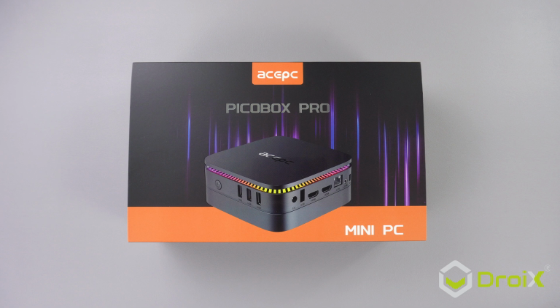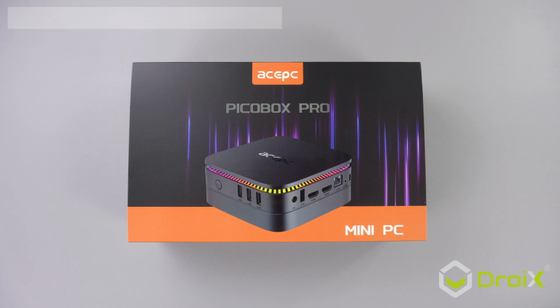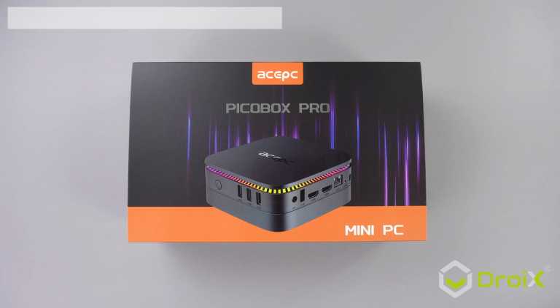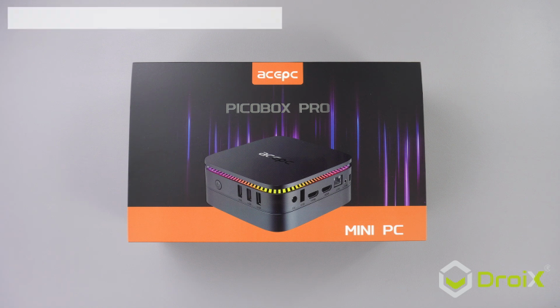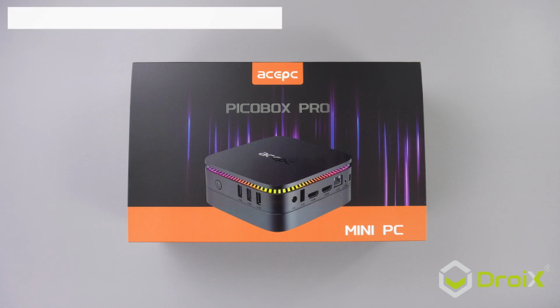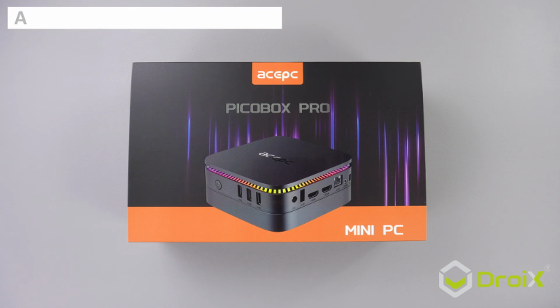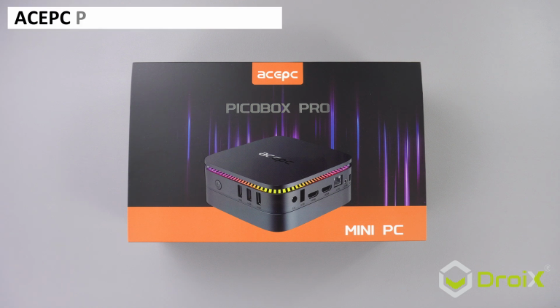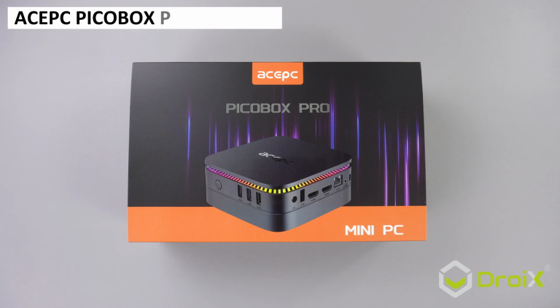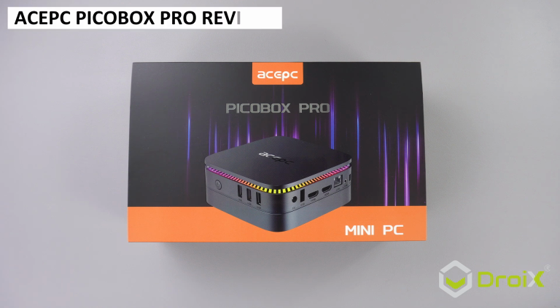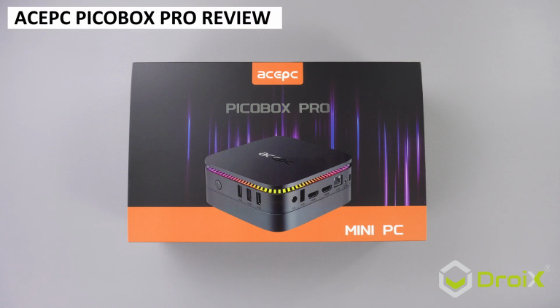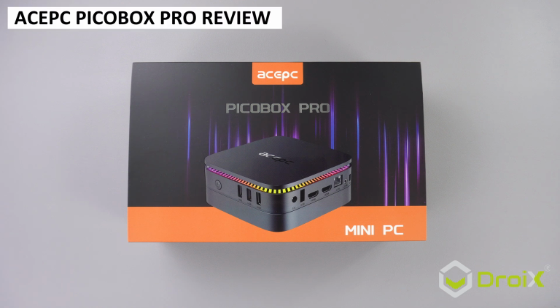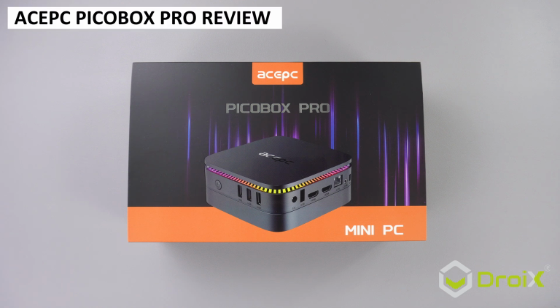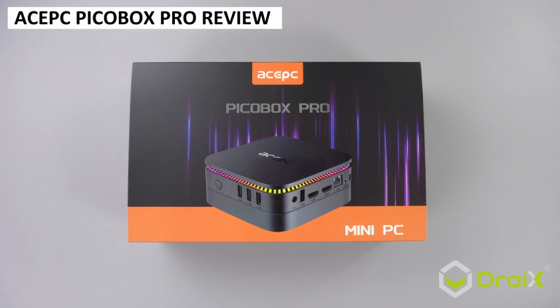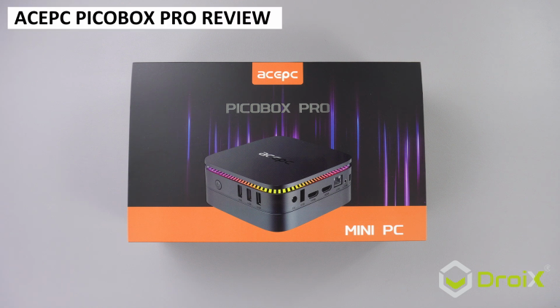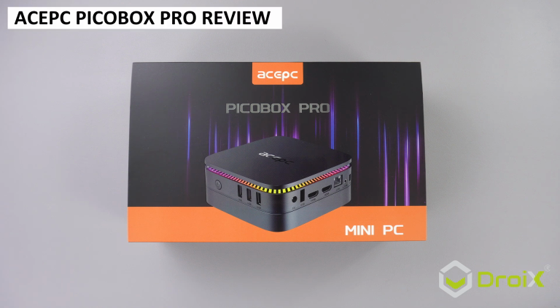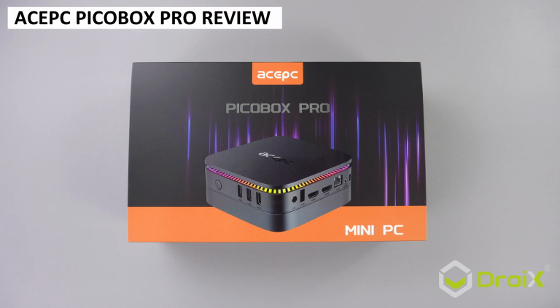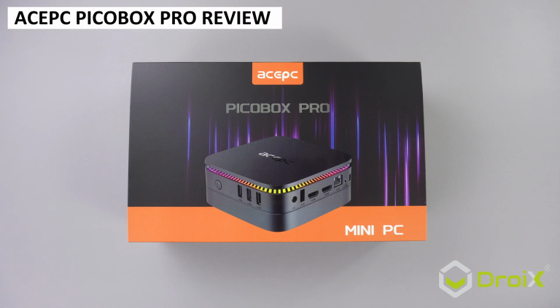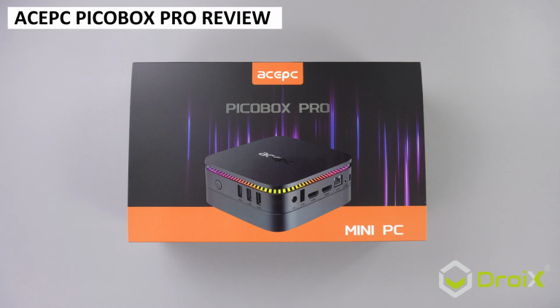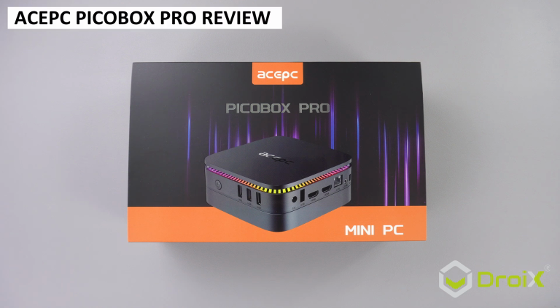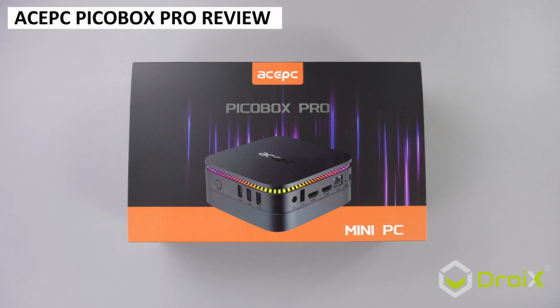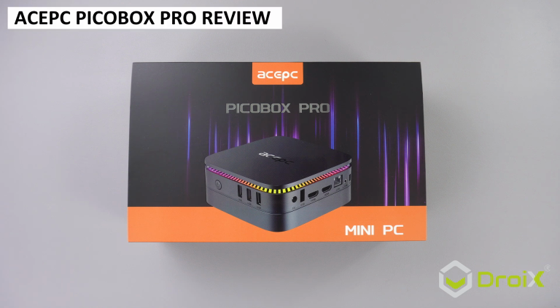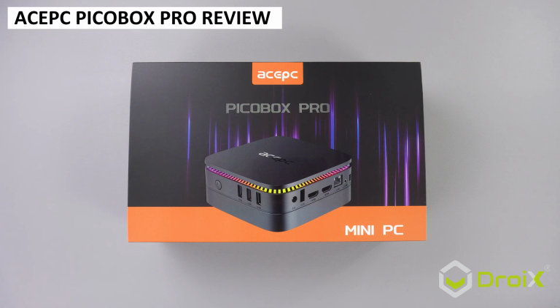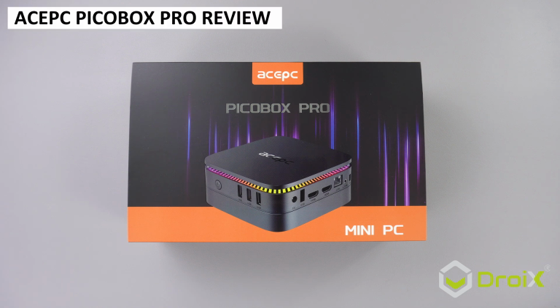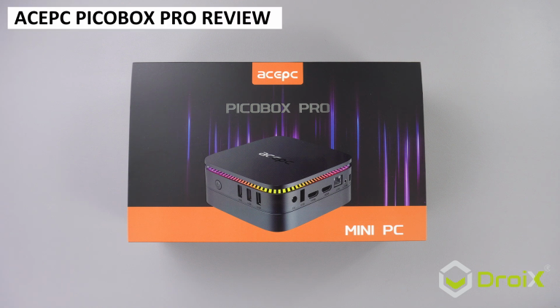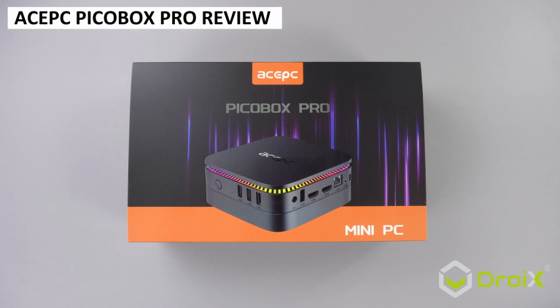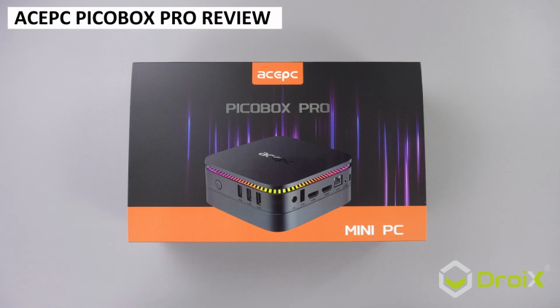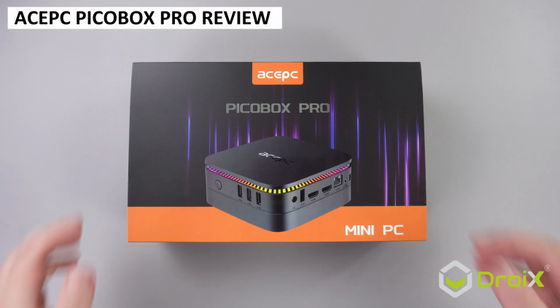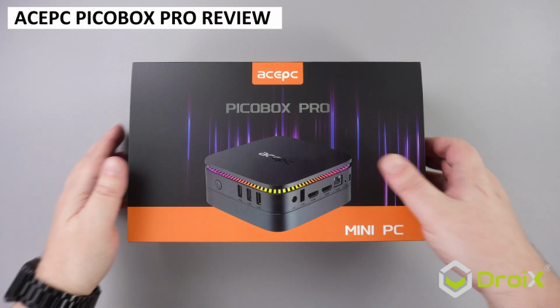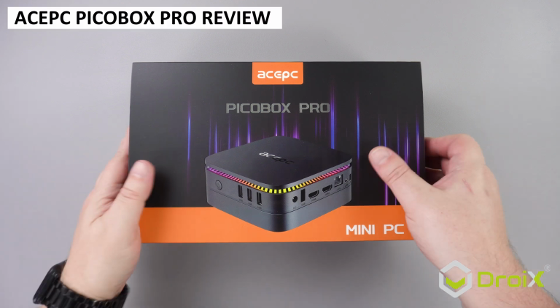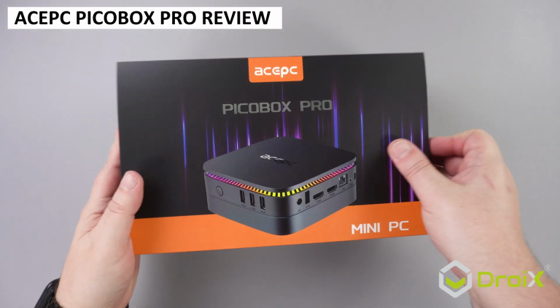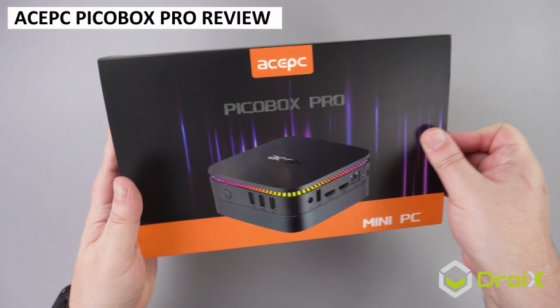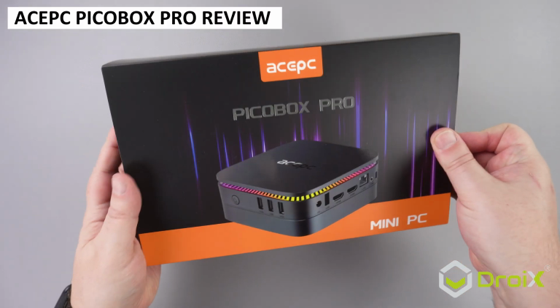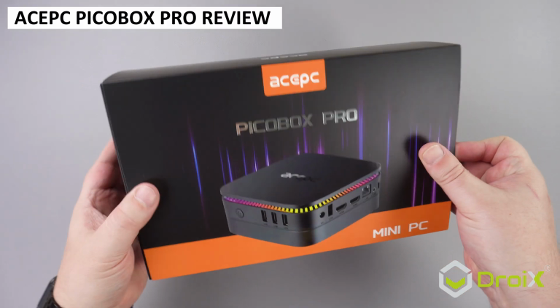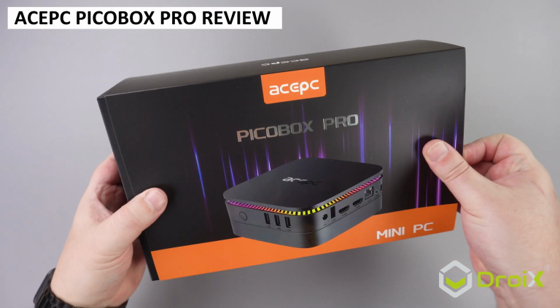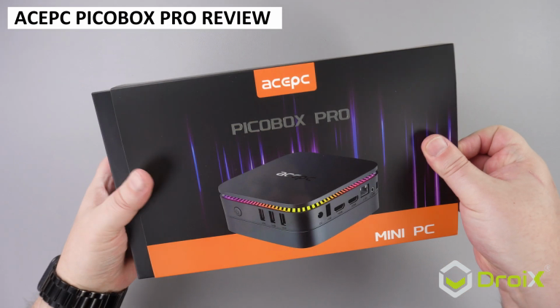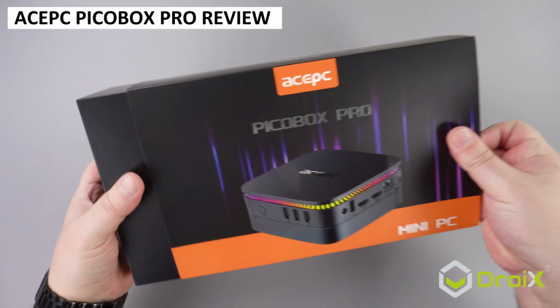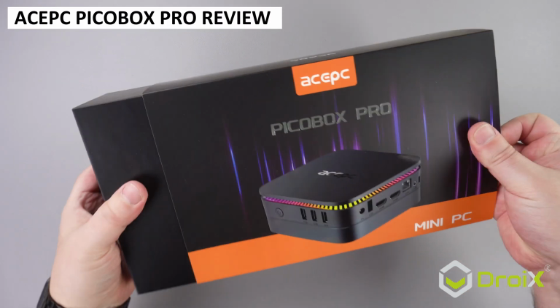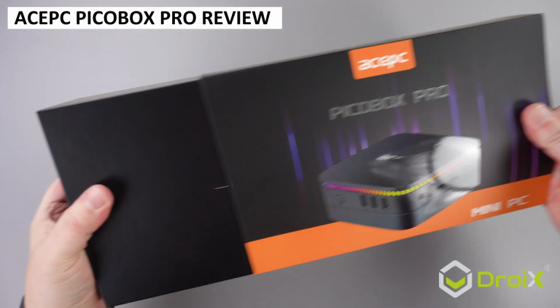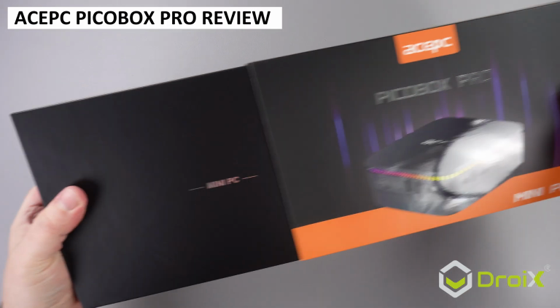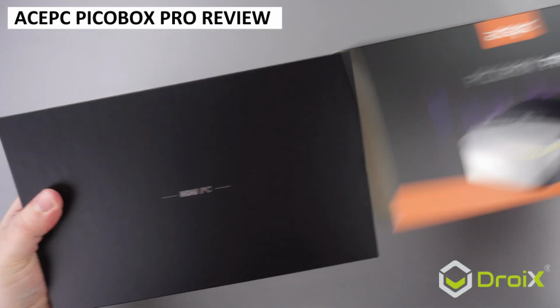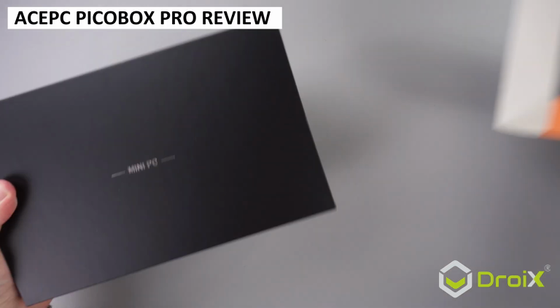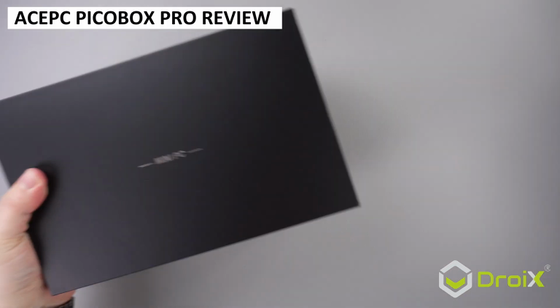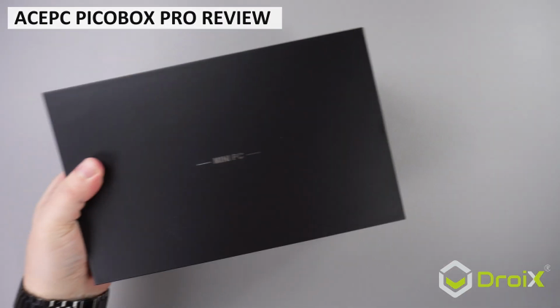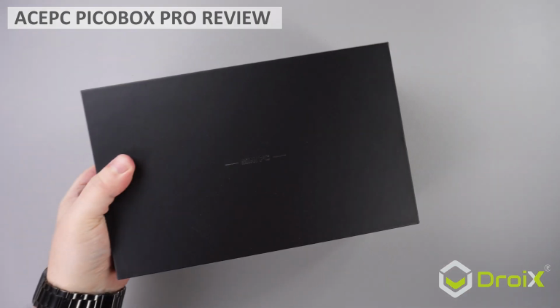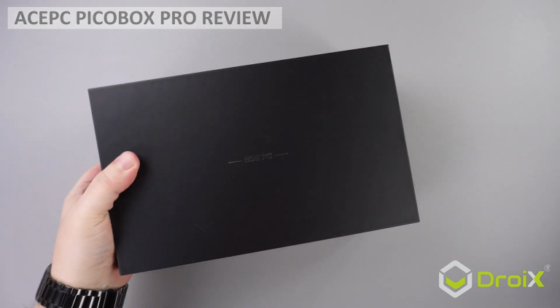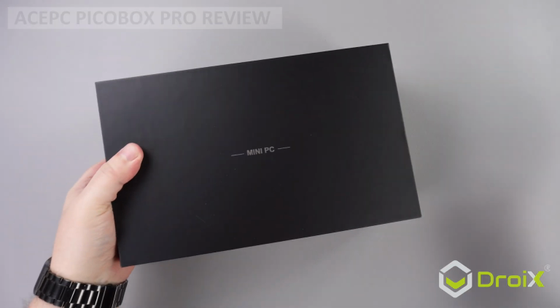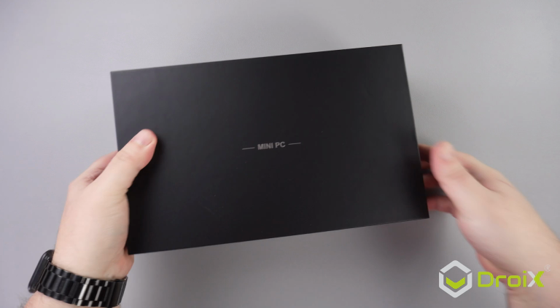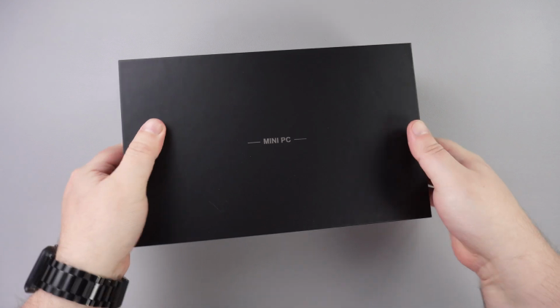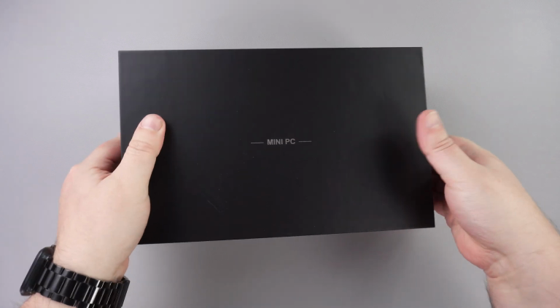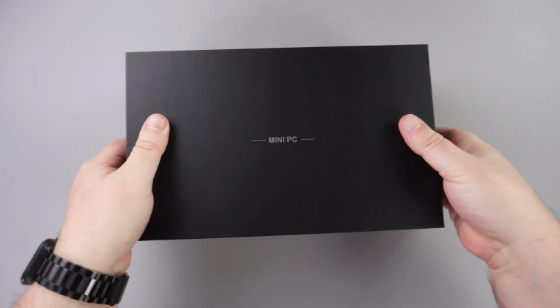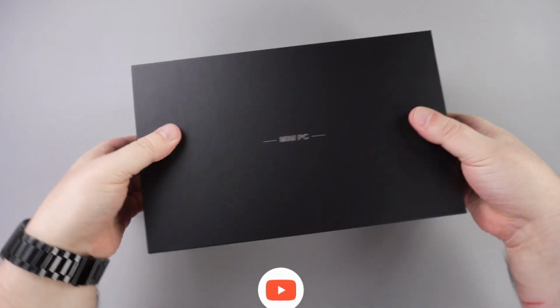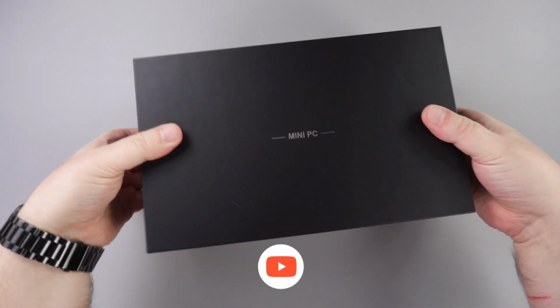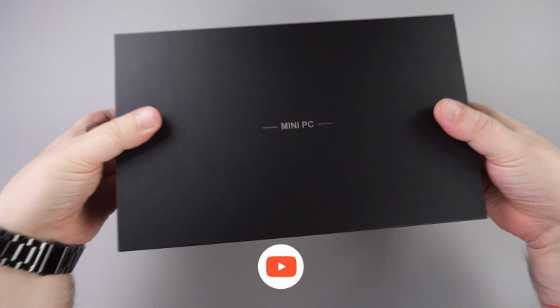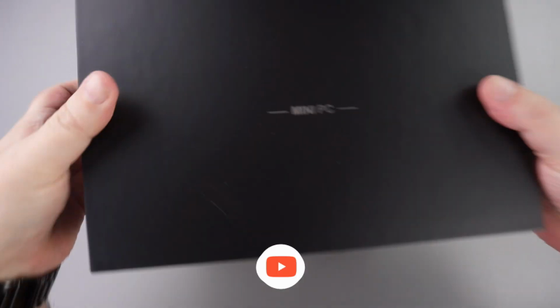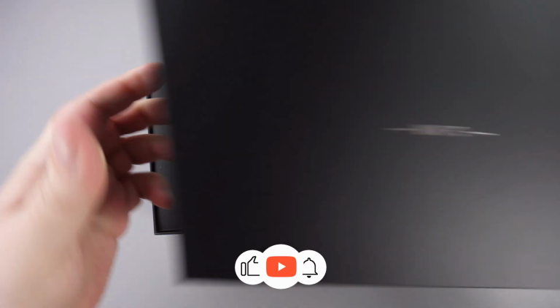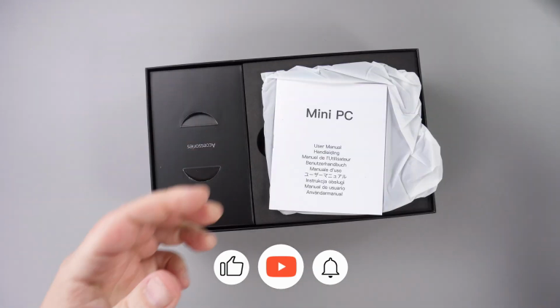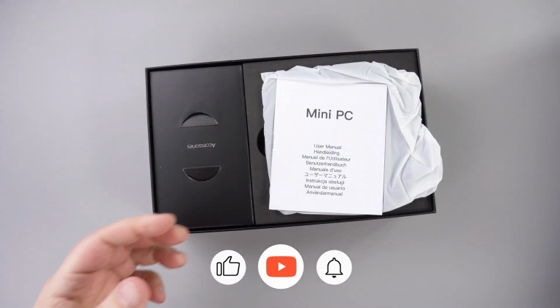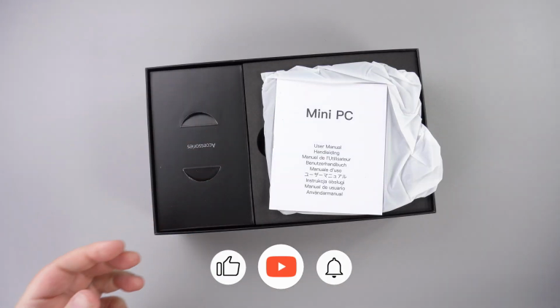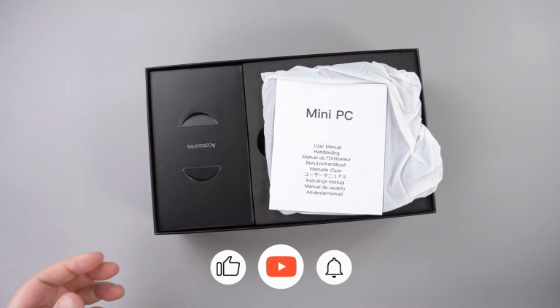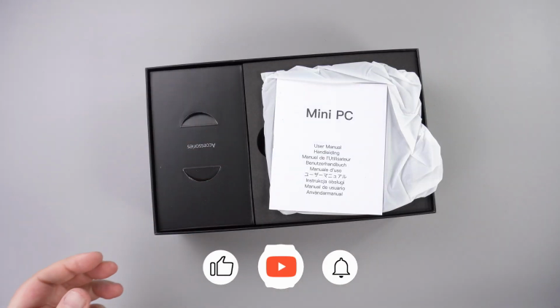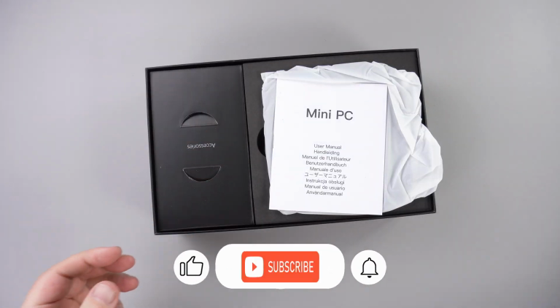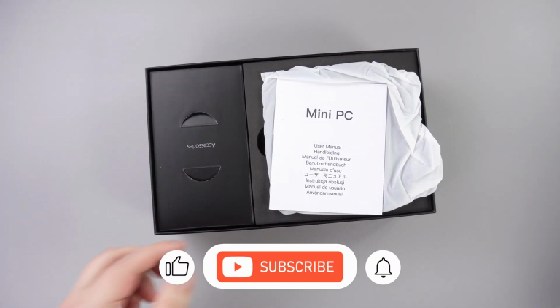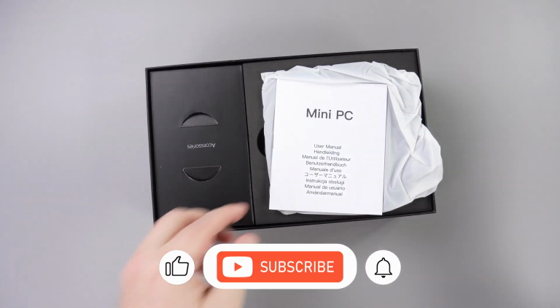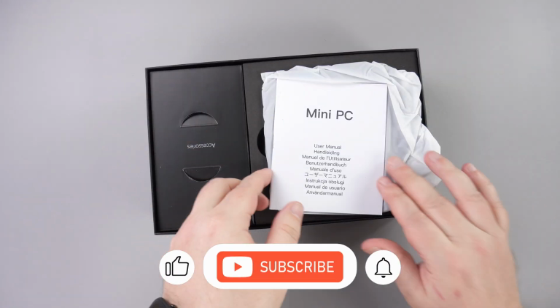Following up from our recent review of the Ace PC PicoBox Mini, it's now the turn of its bigger brother, the PicoBox Pro.